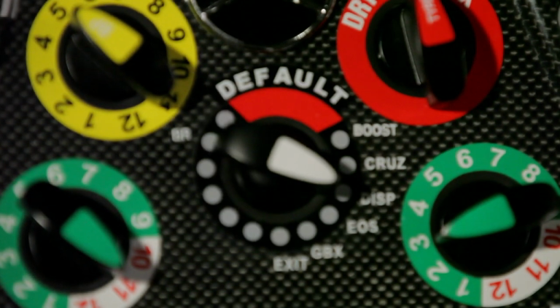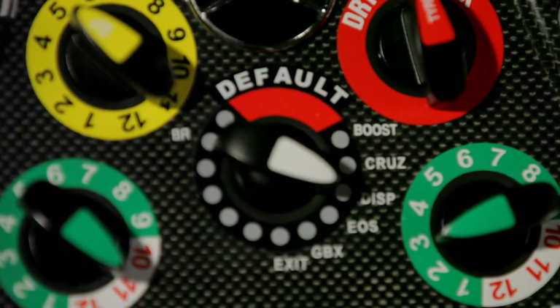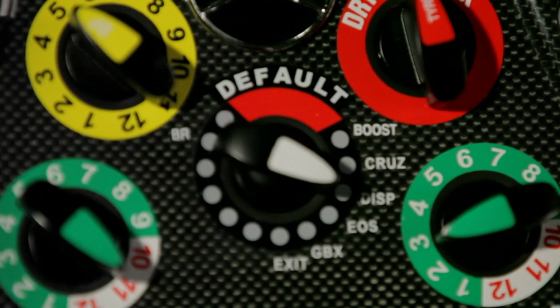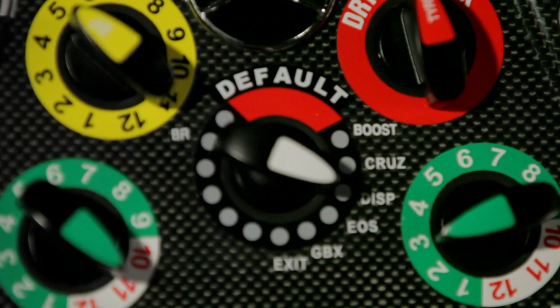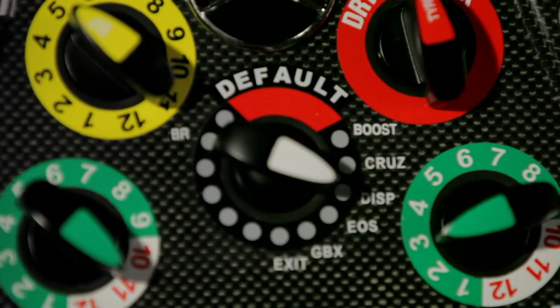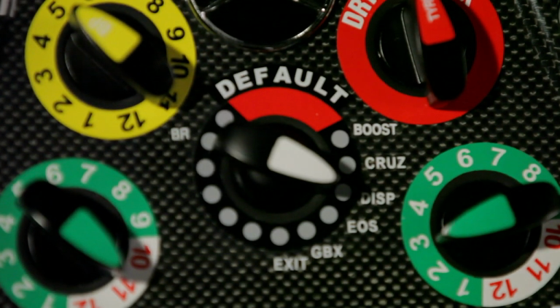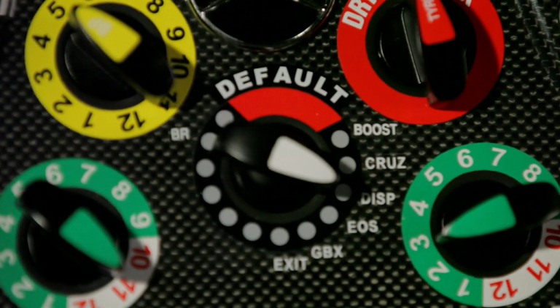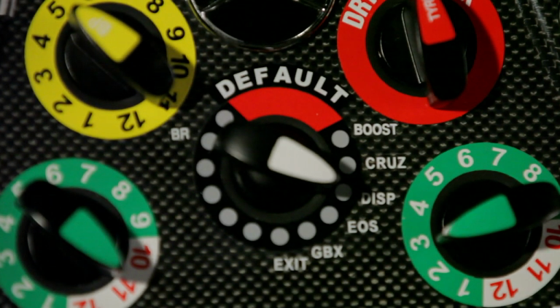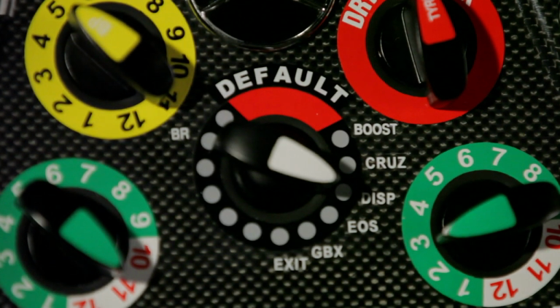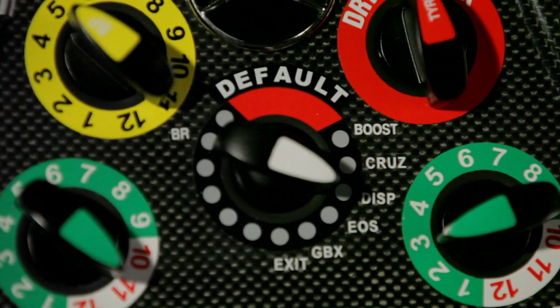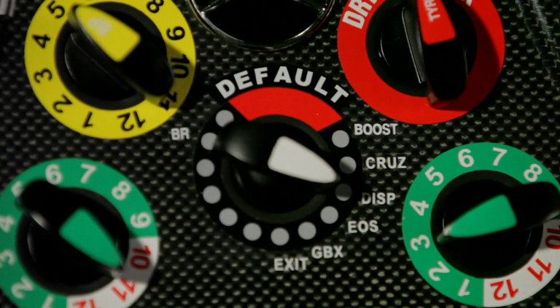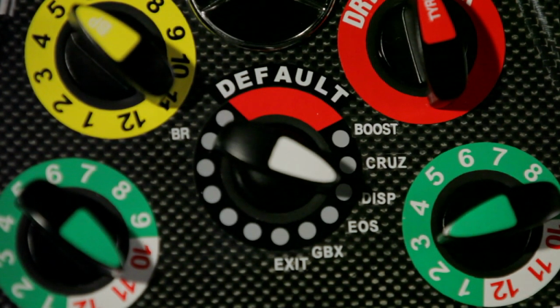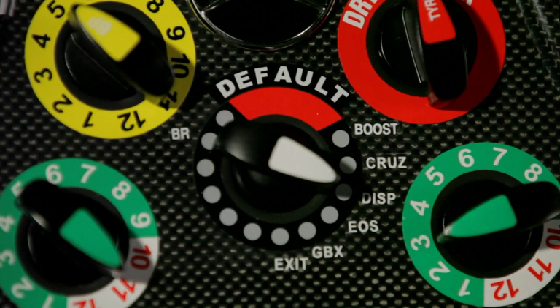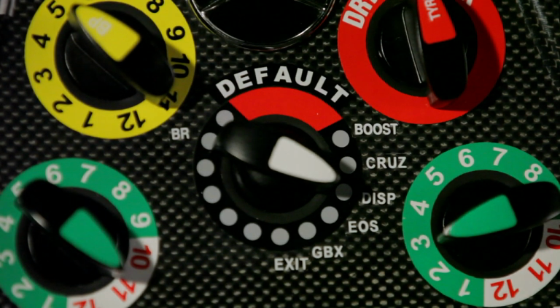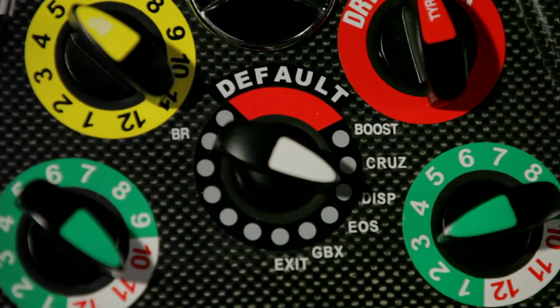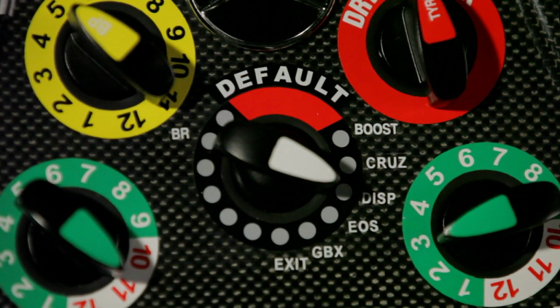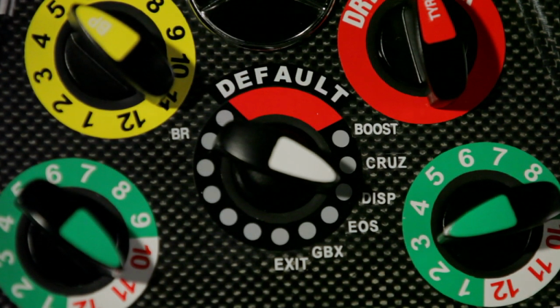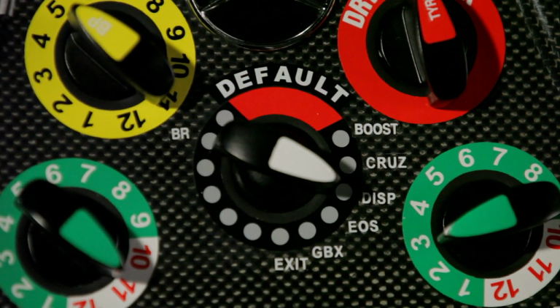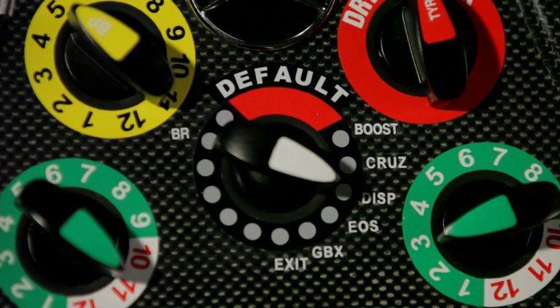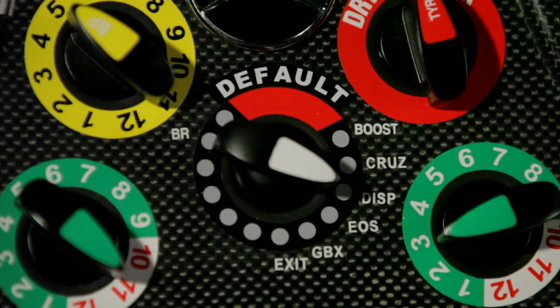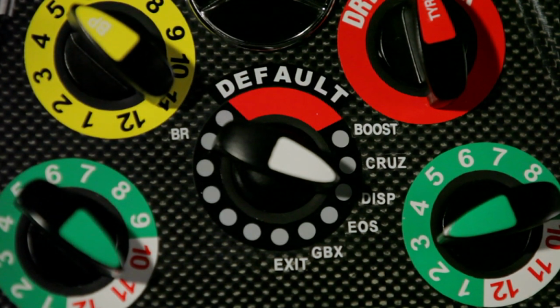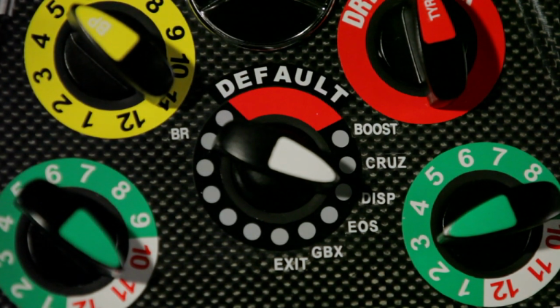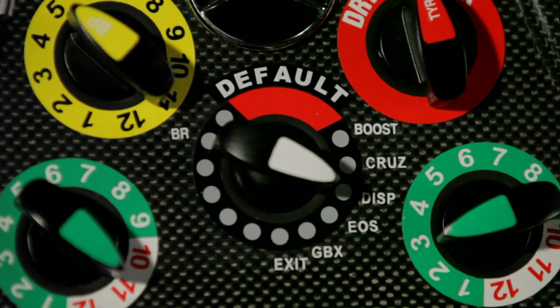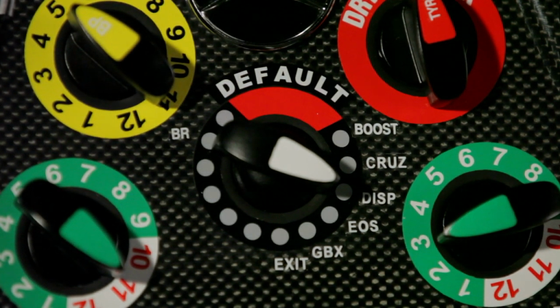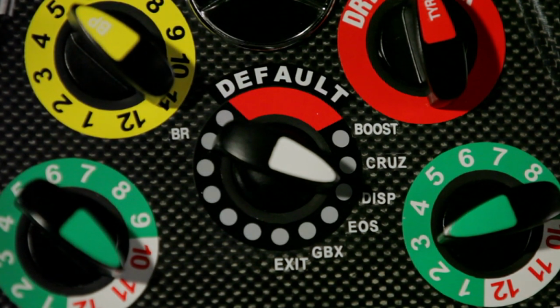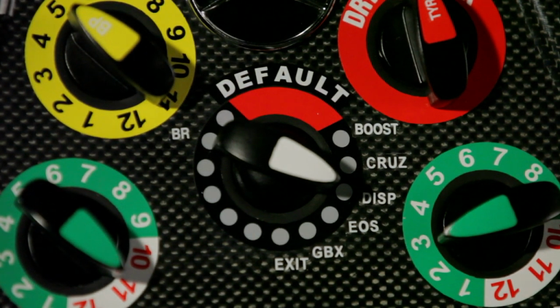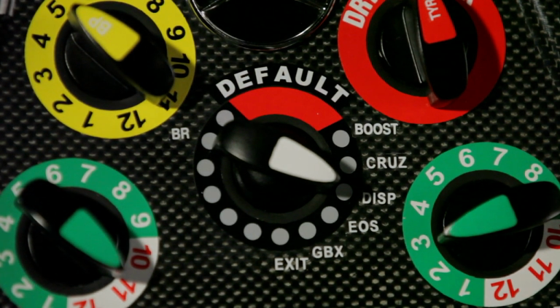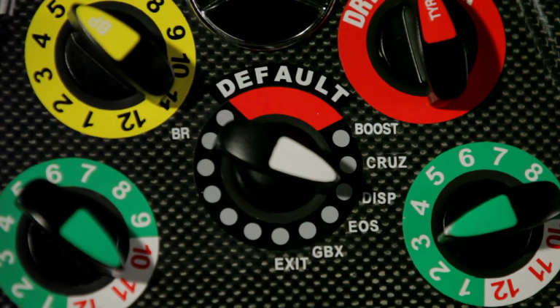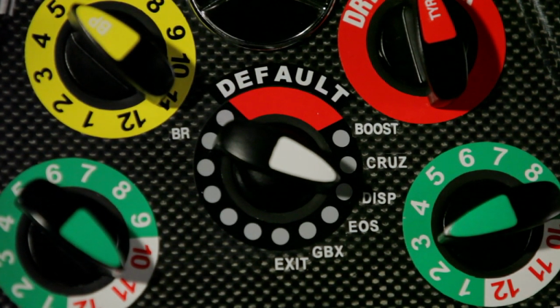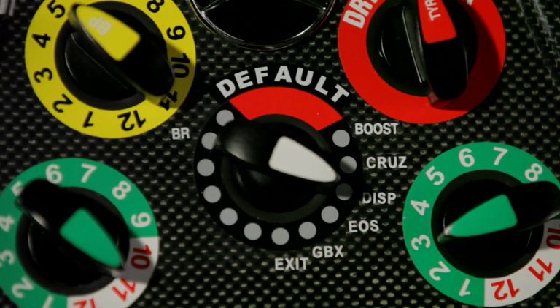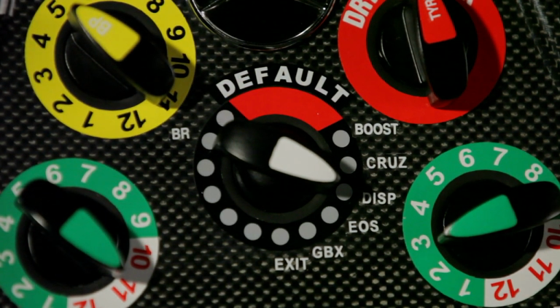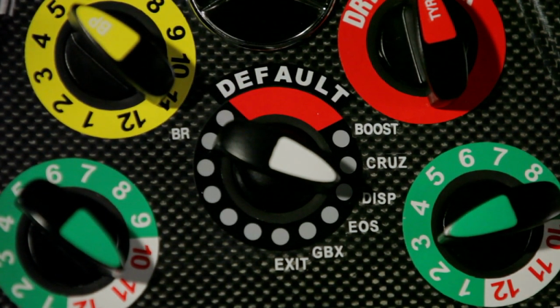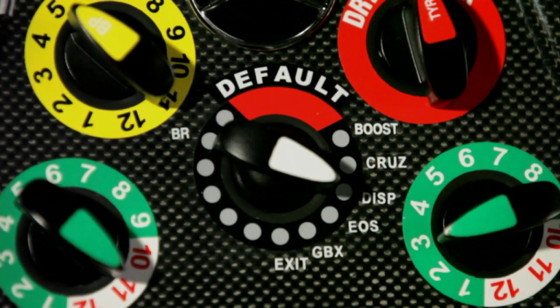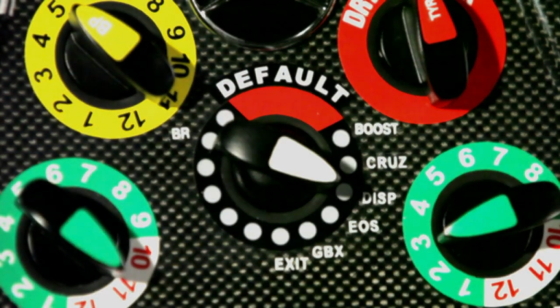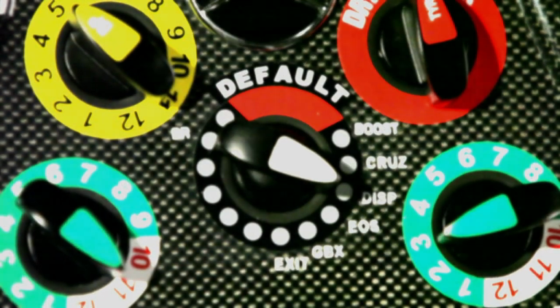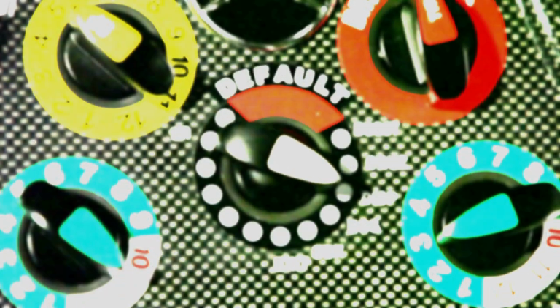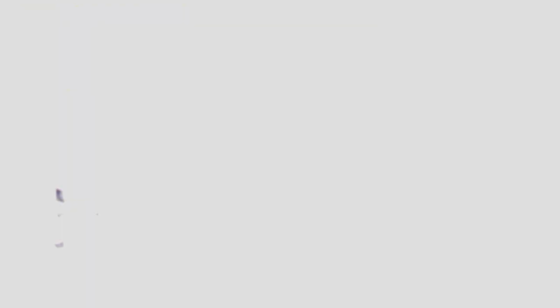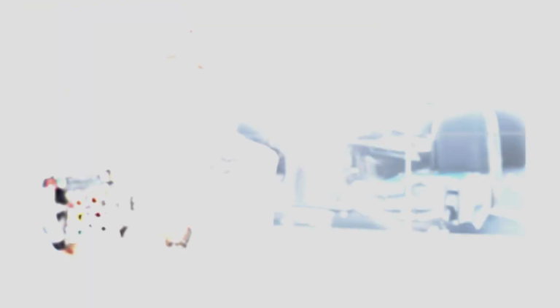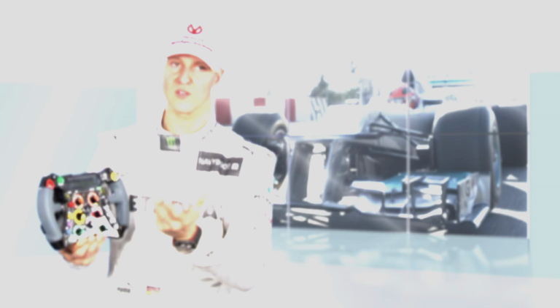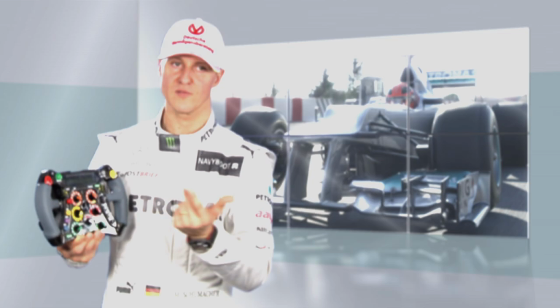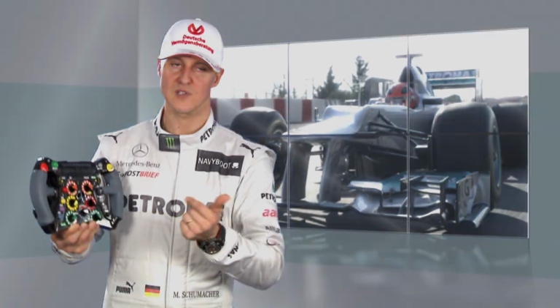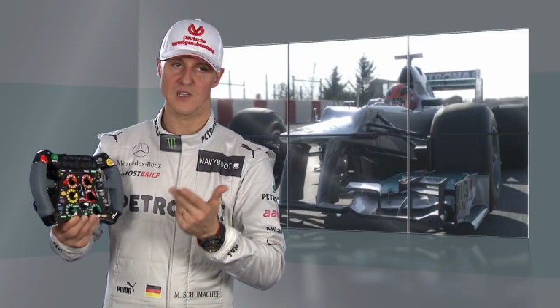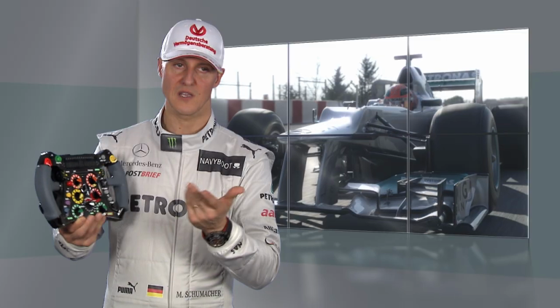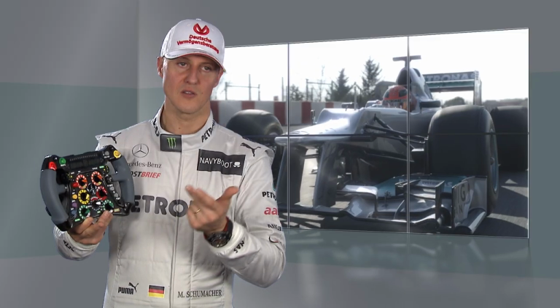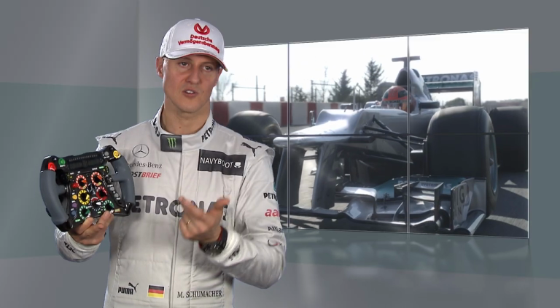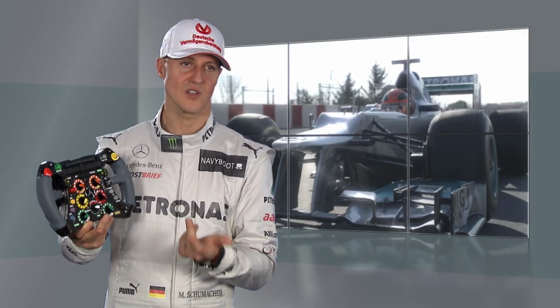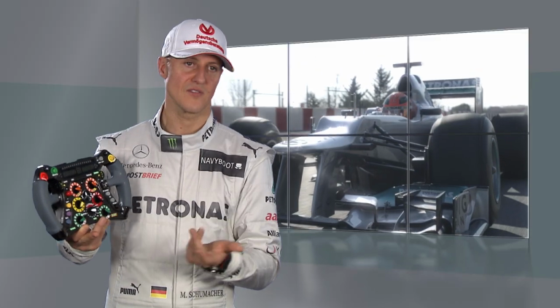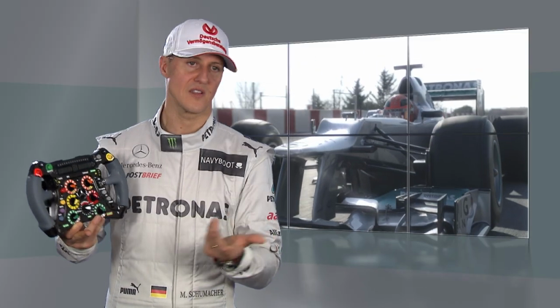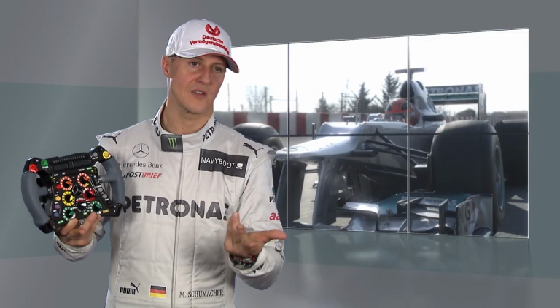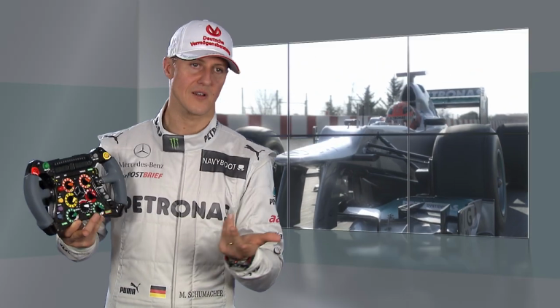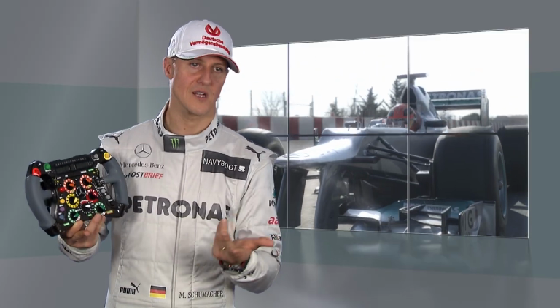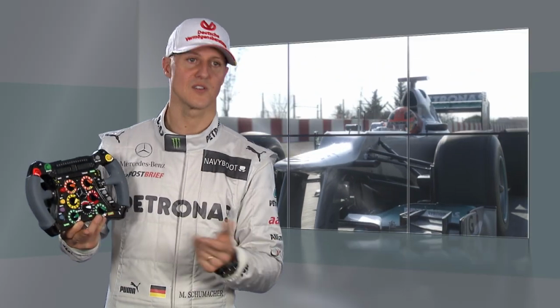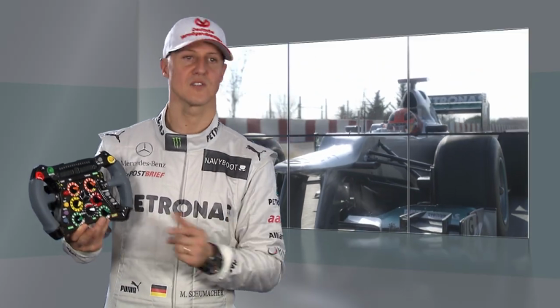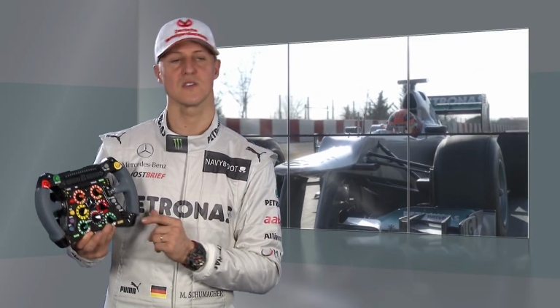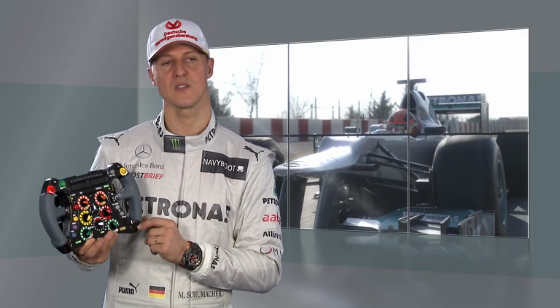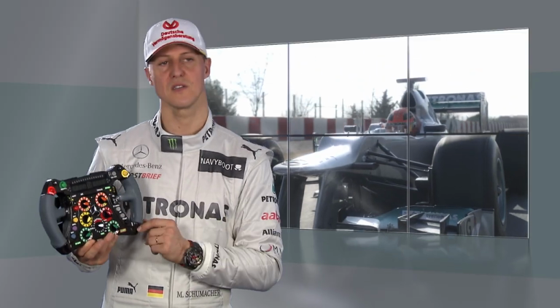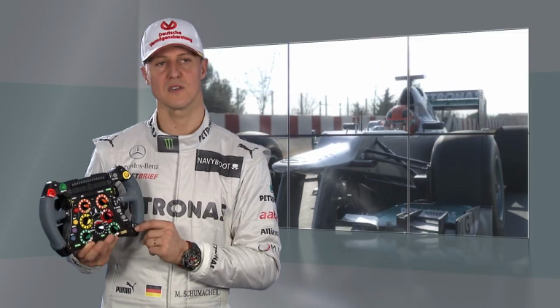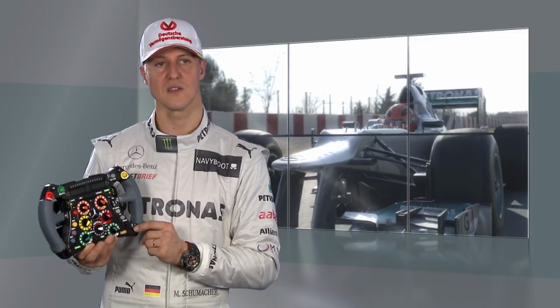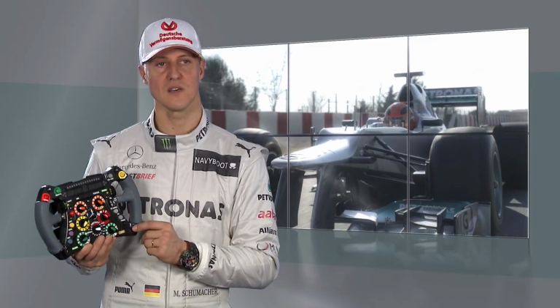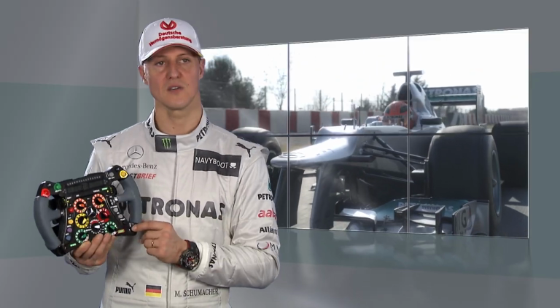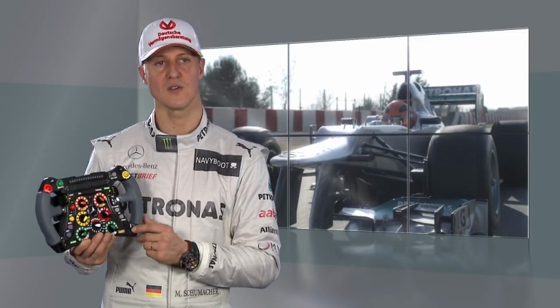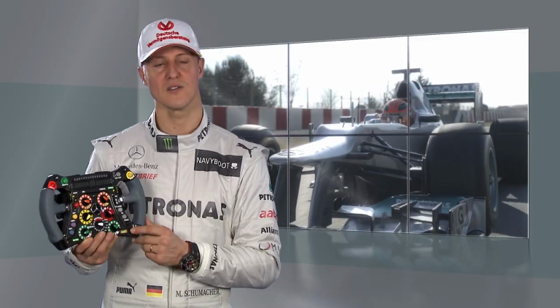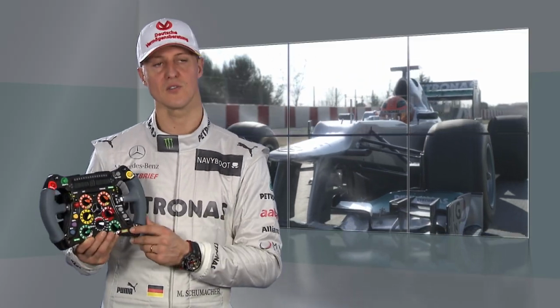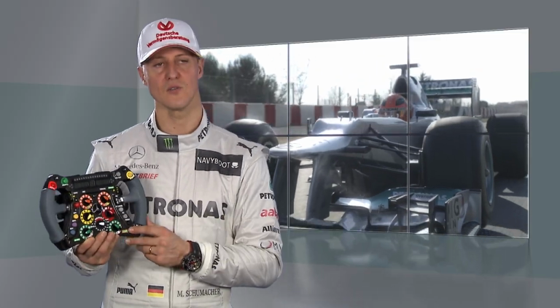You have the main menu button, two differential buttons, and obviously your shift paddles and your clutch — so you have two clutch inputs.